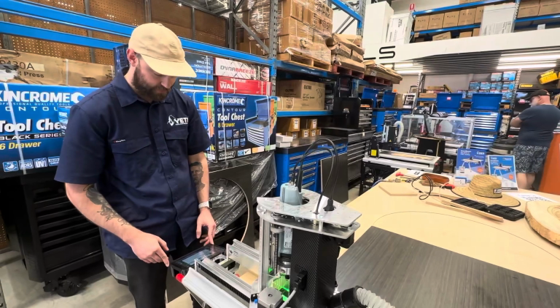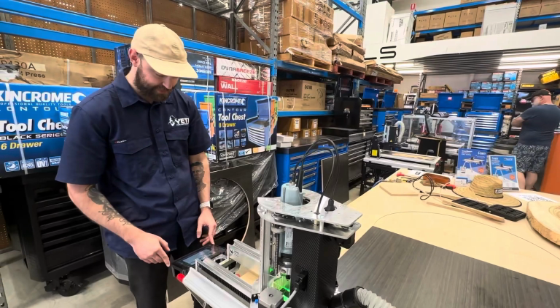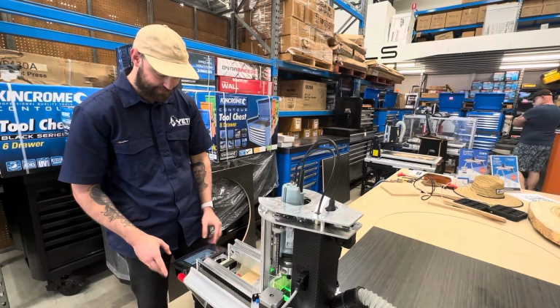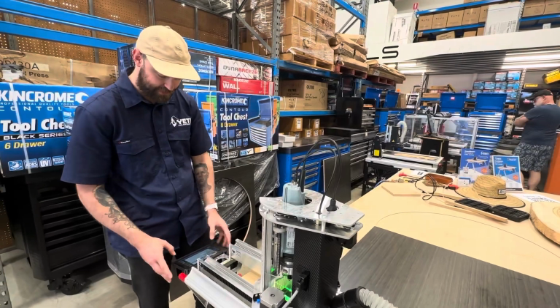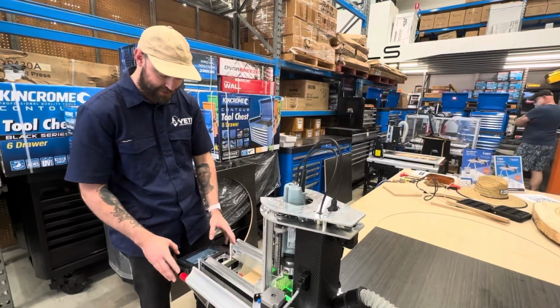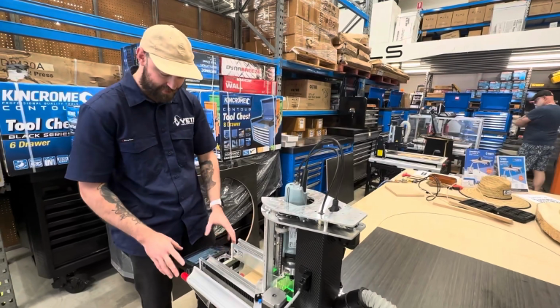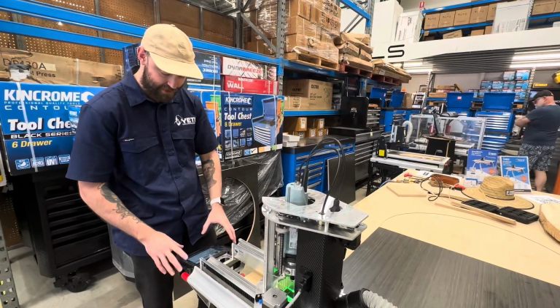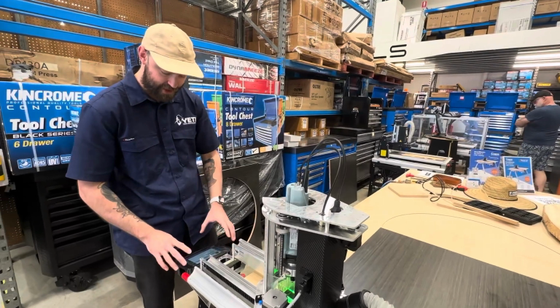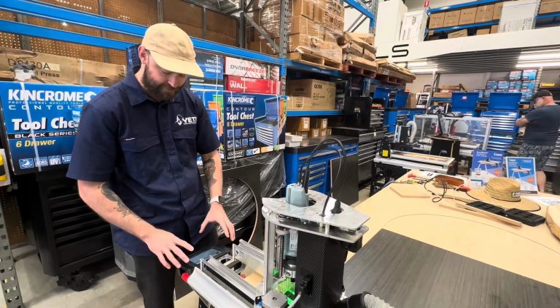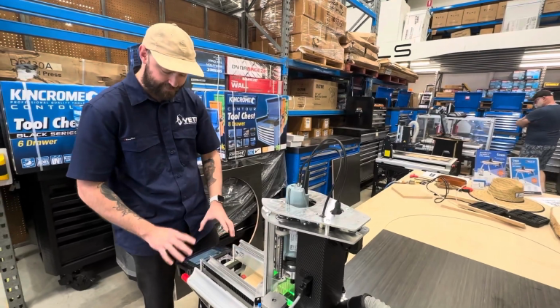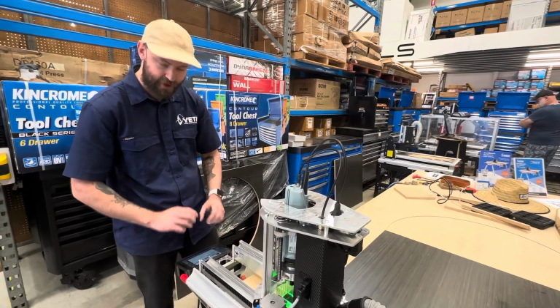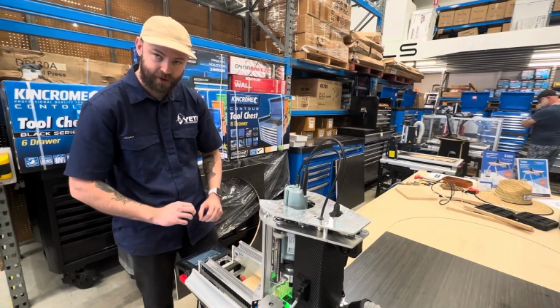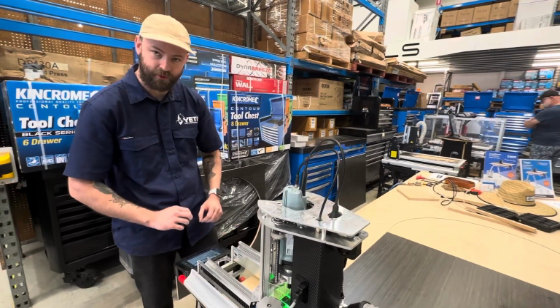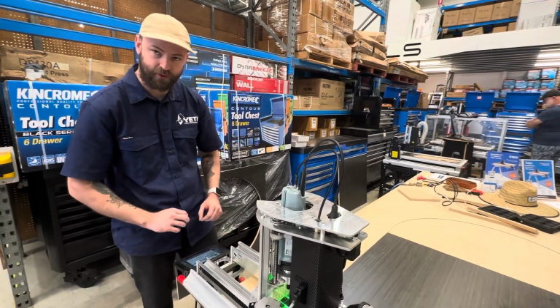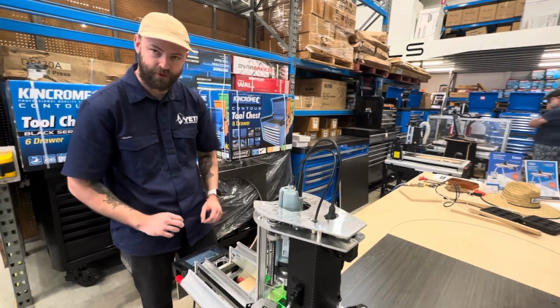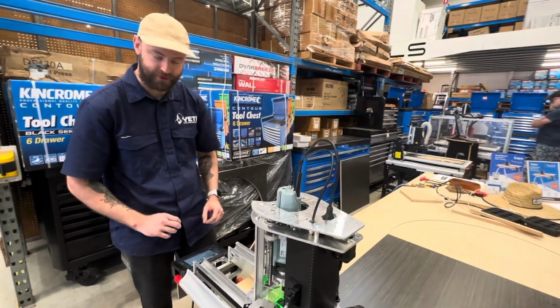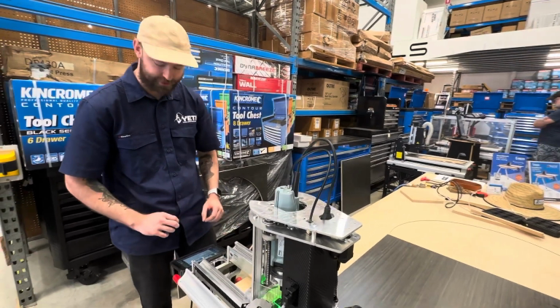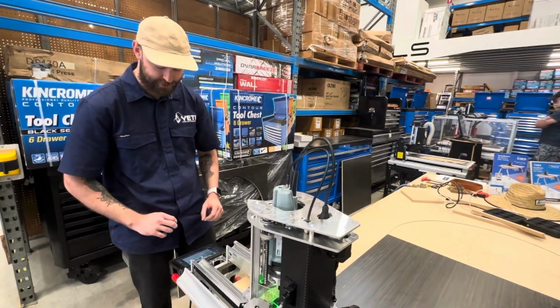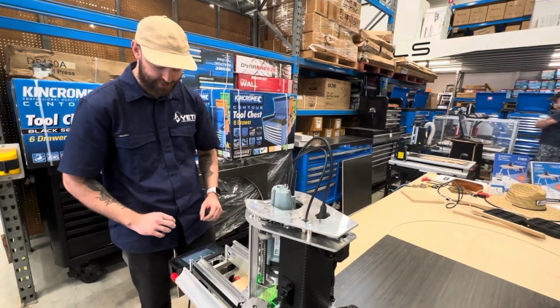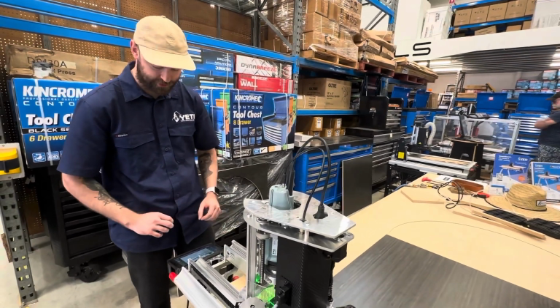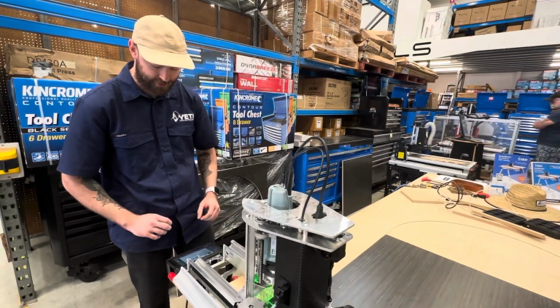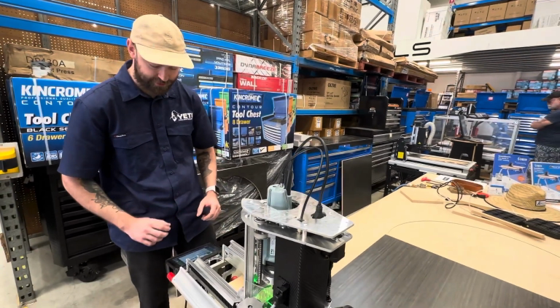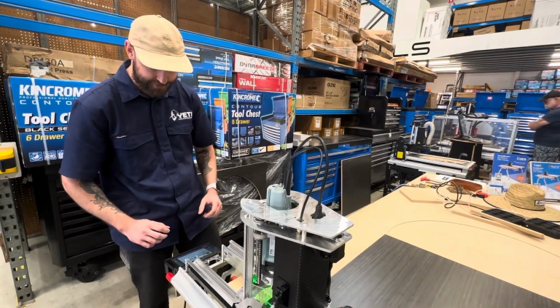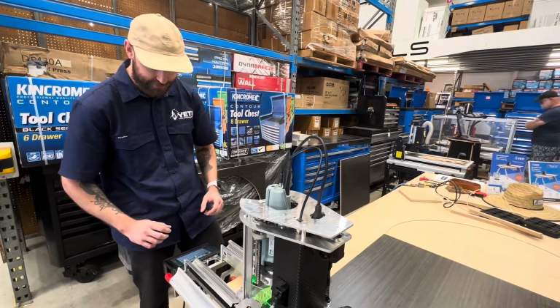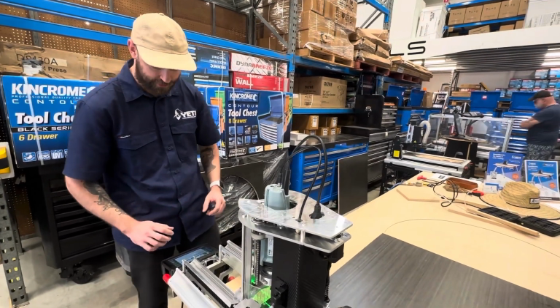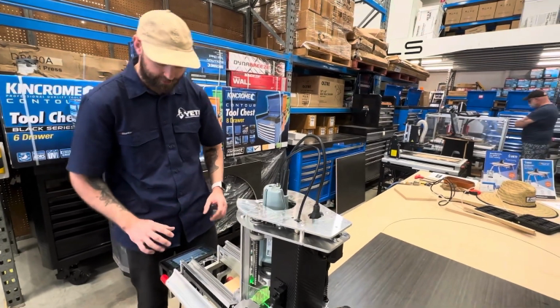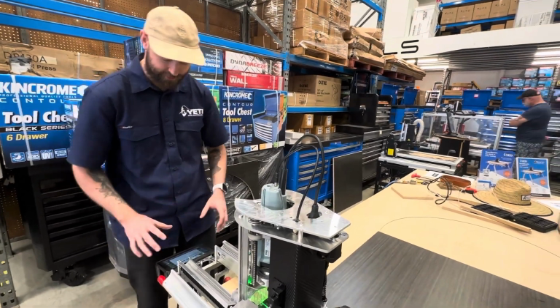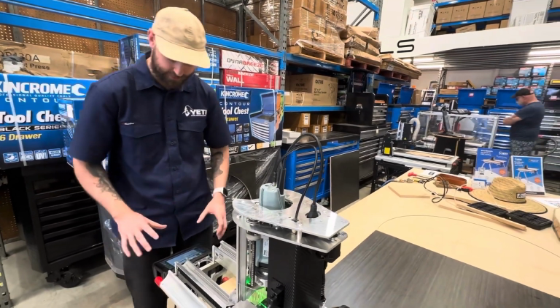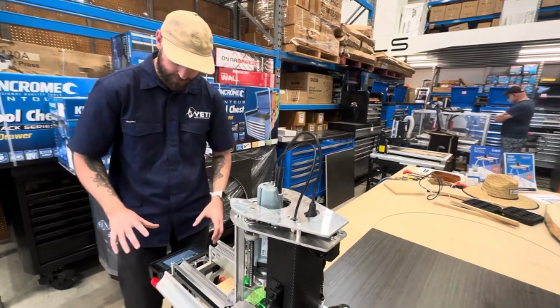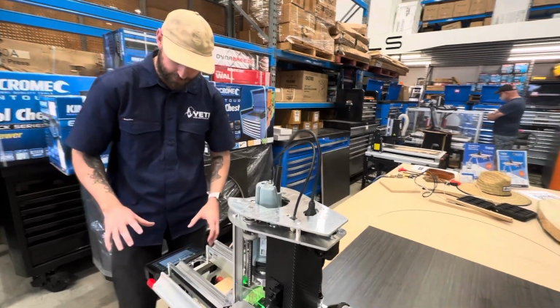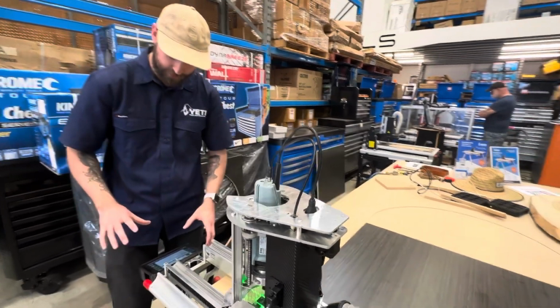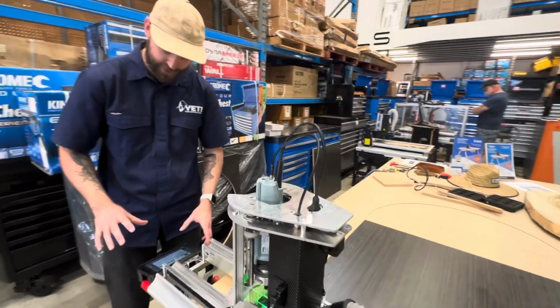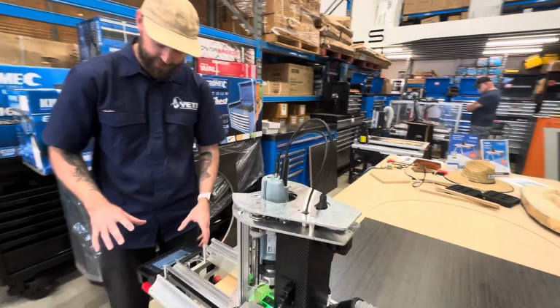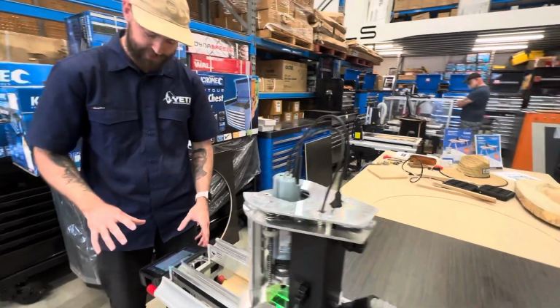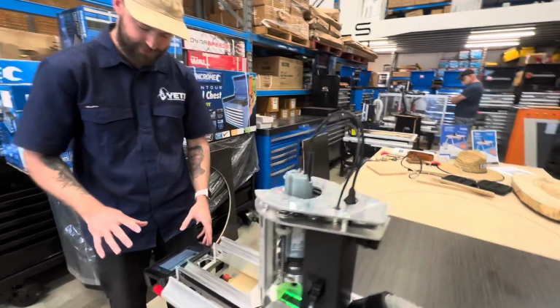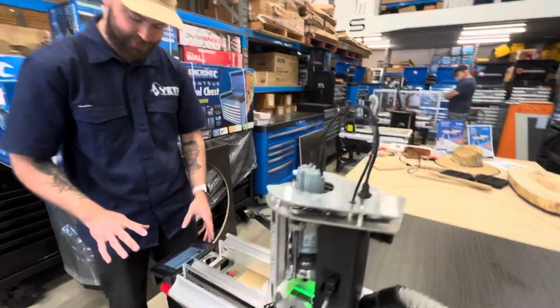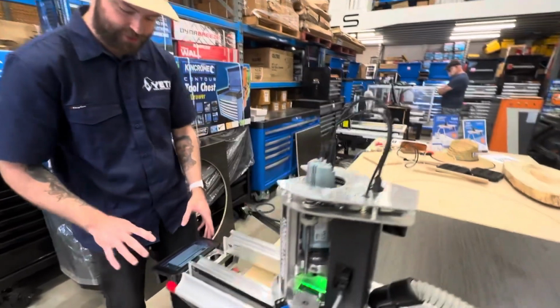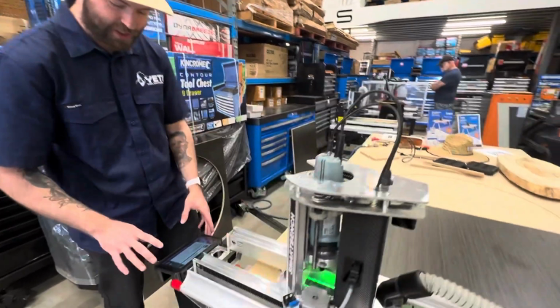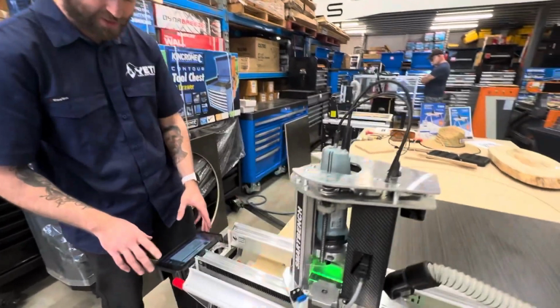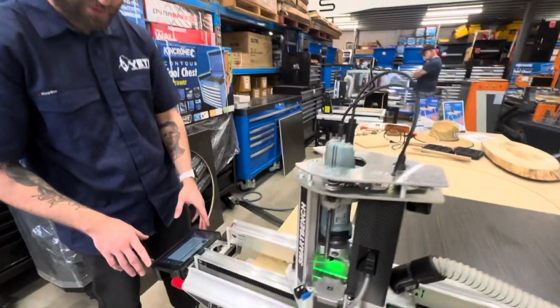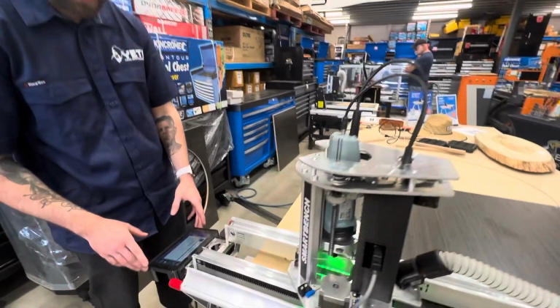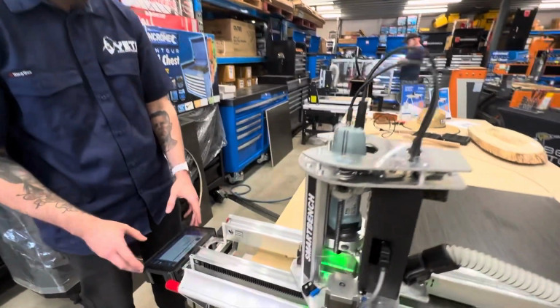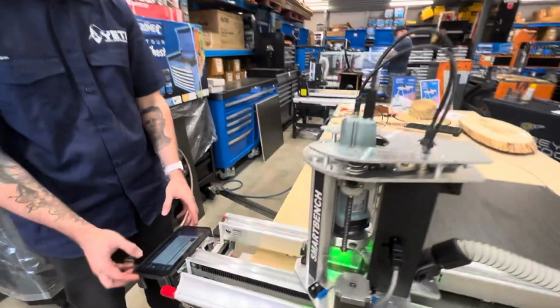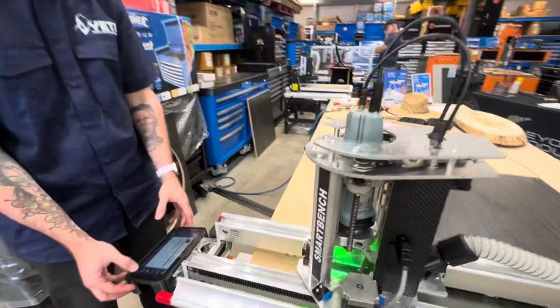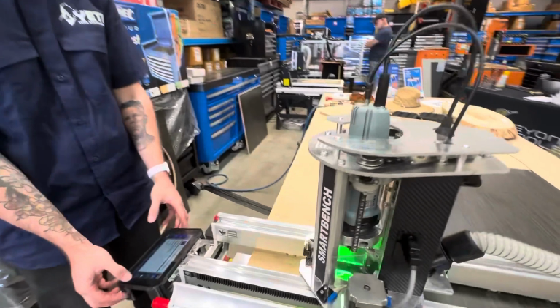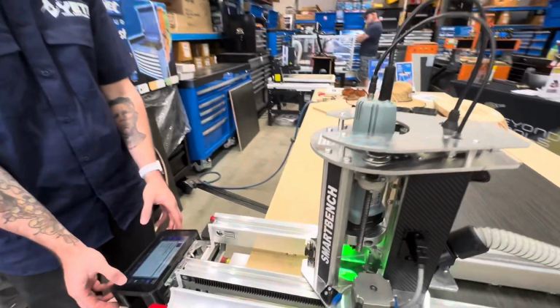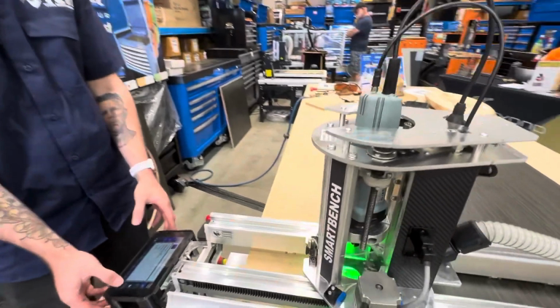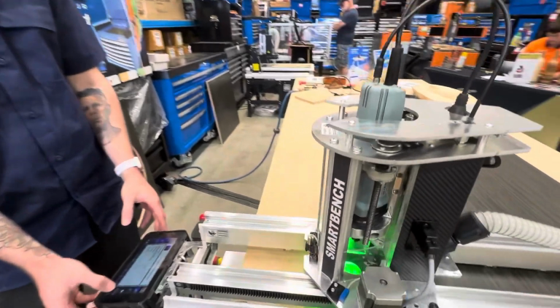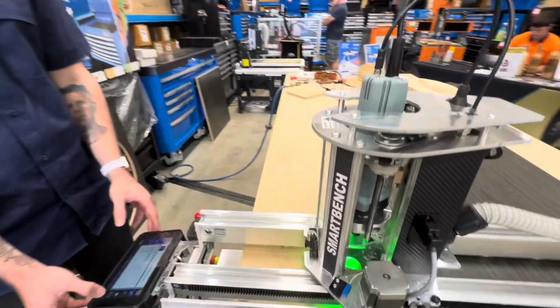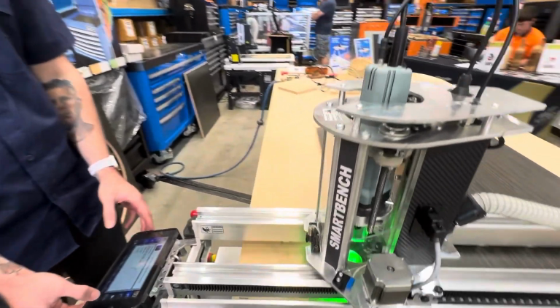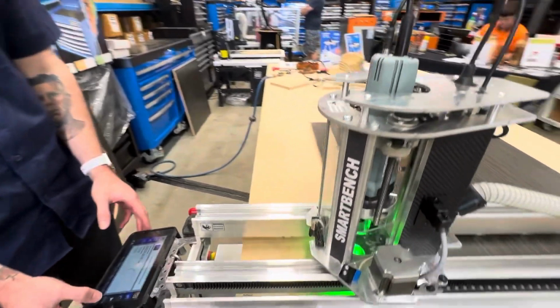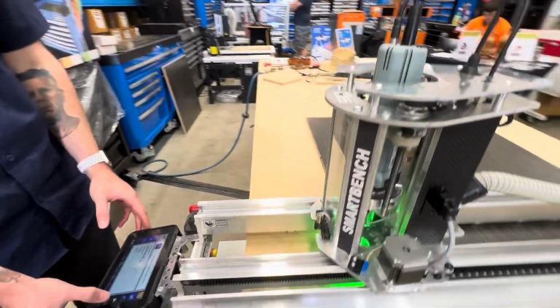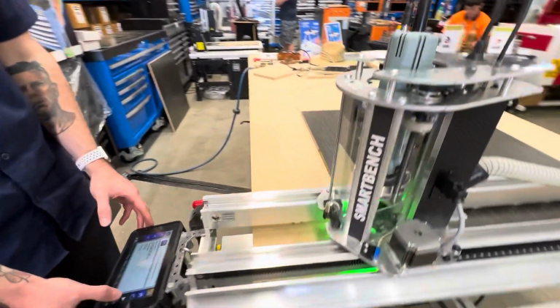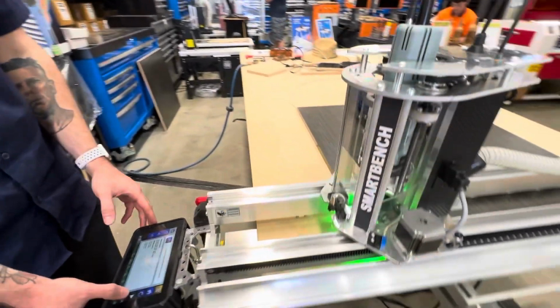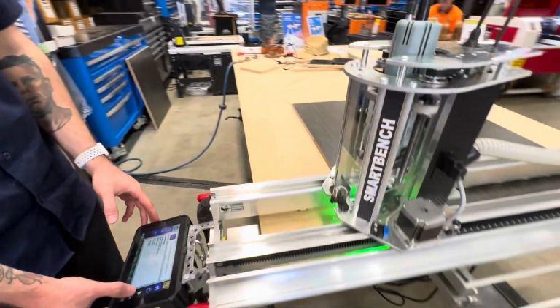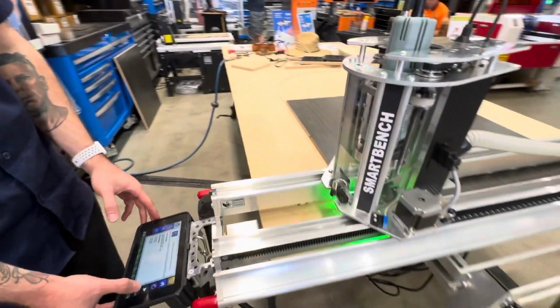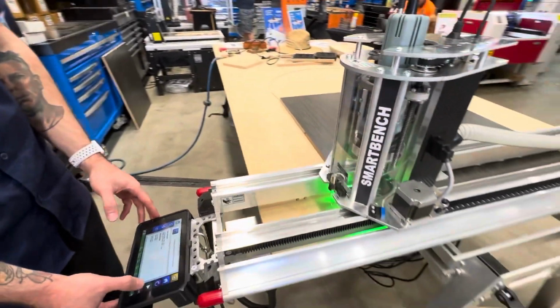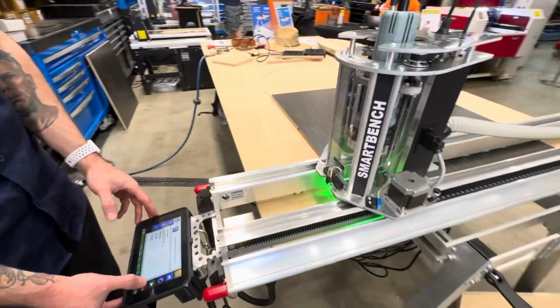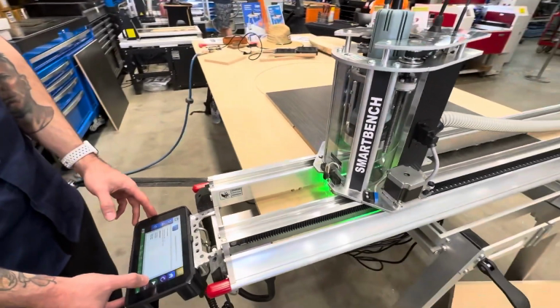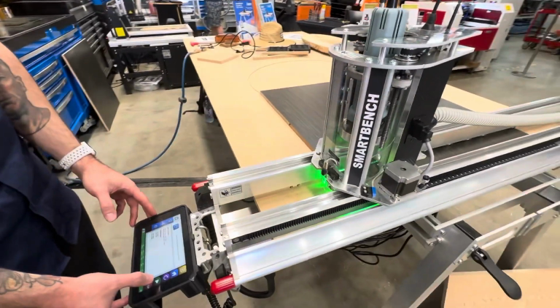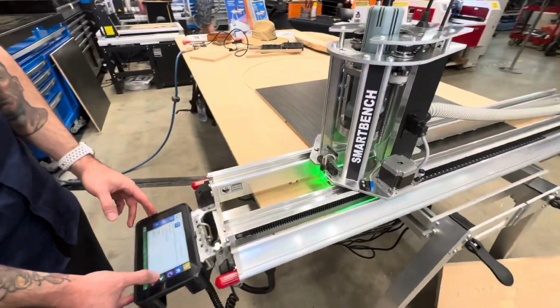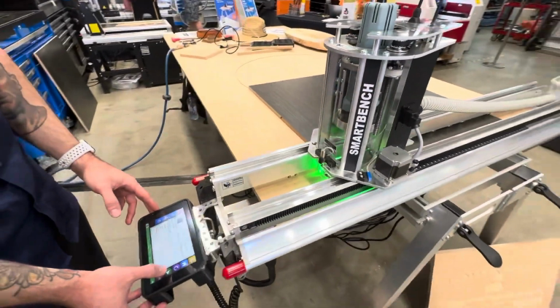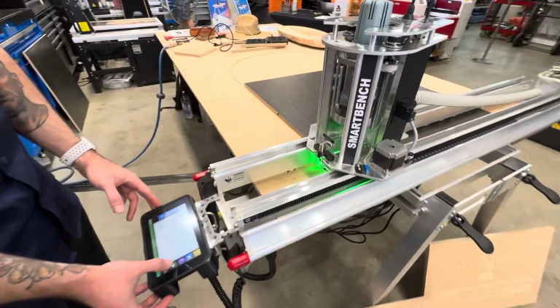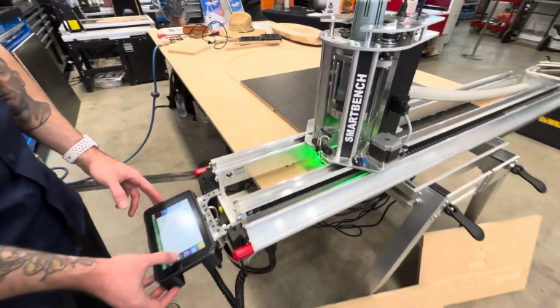Once we have our file loaded to the console, all we have to do now is press the play button on the machine.